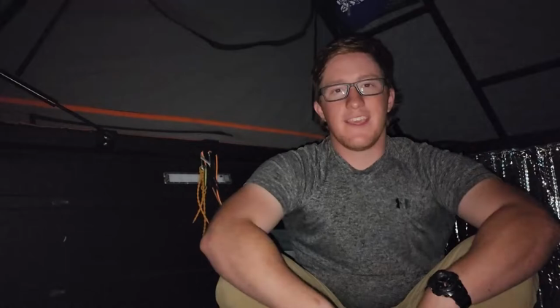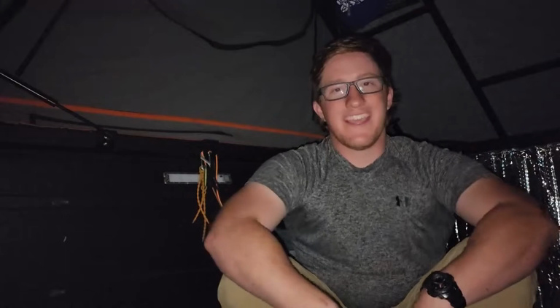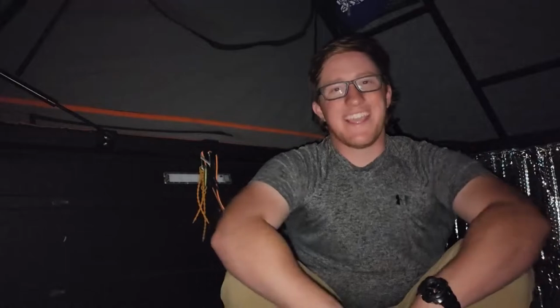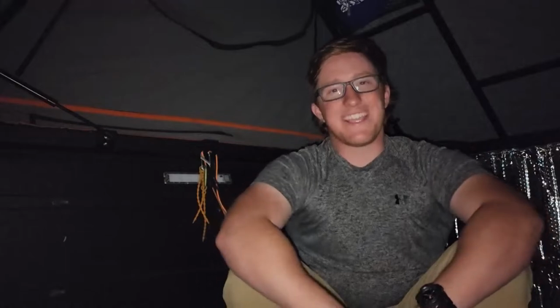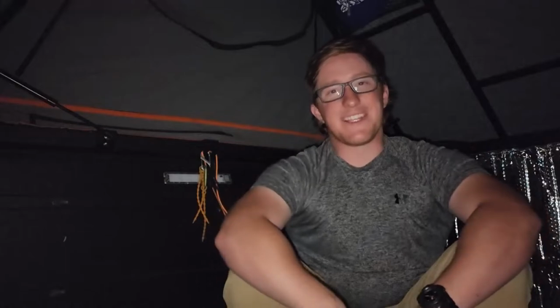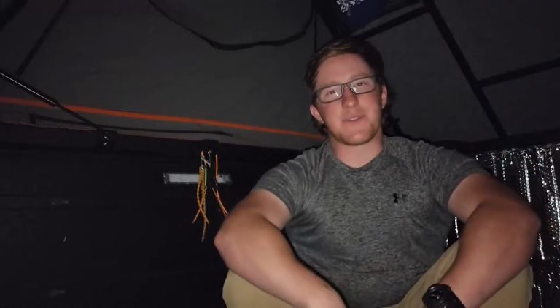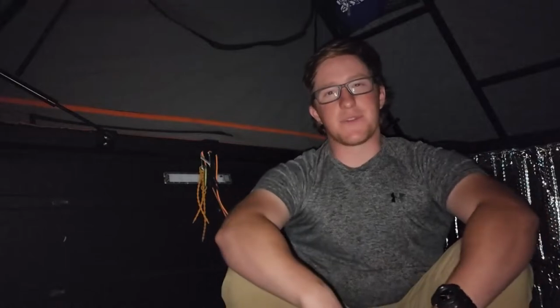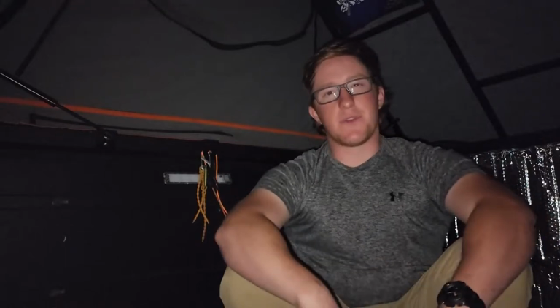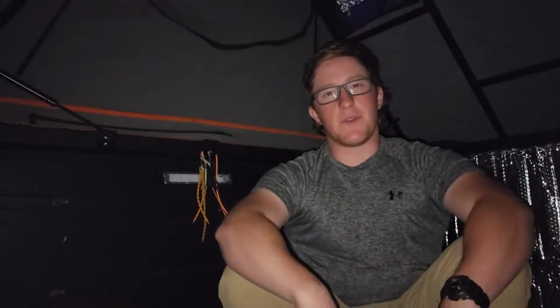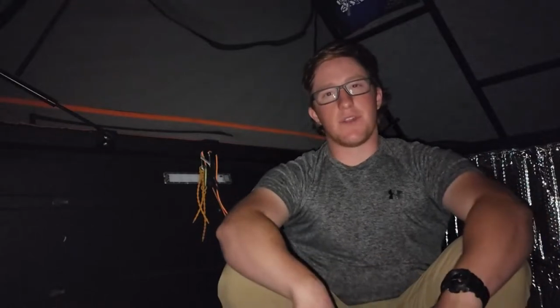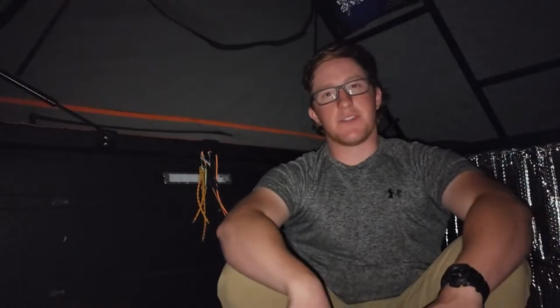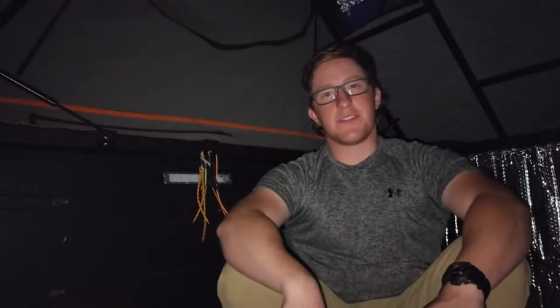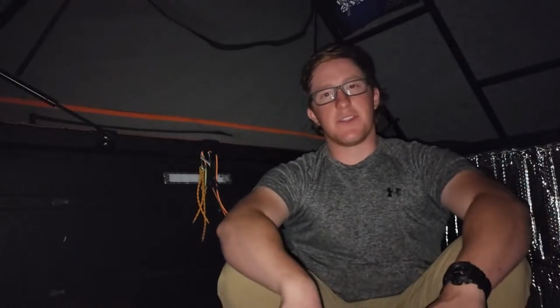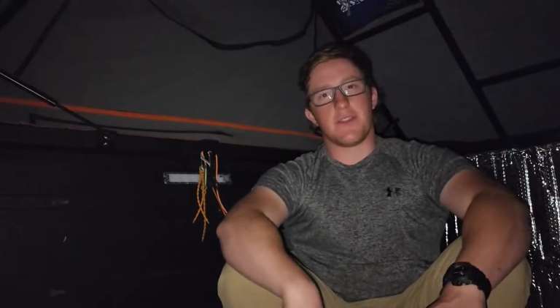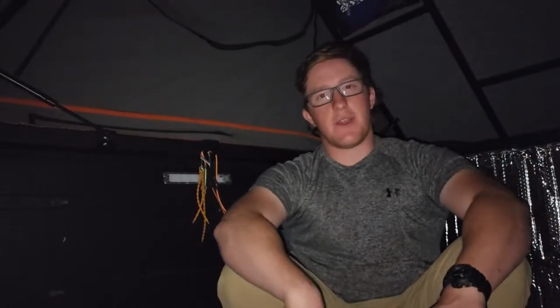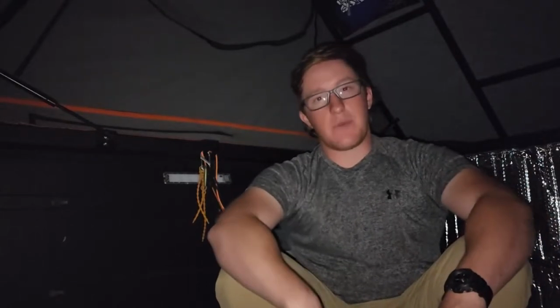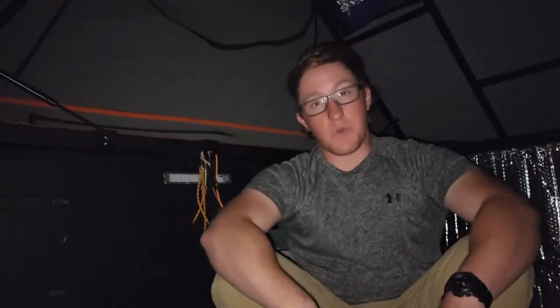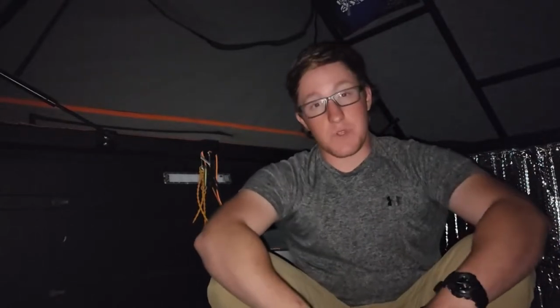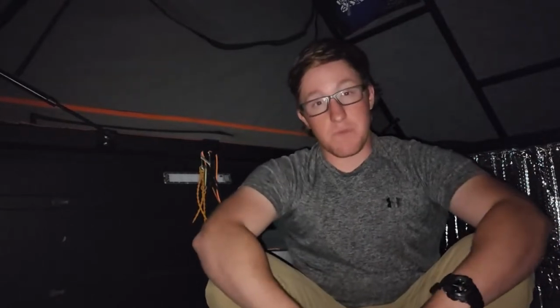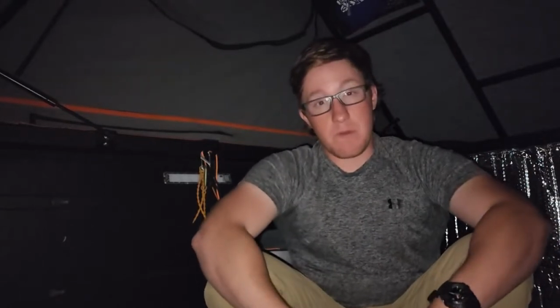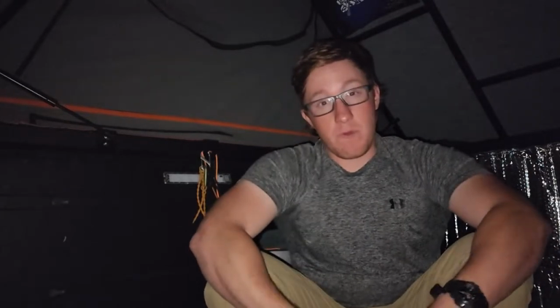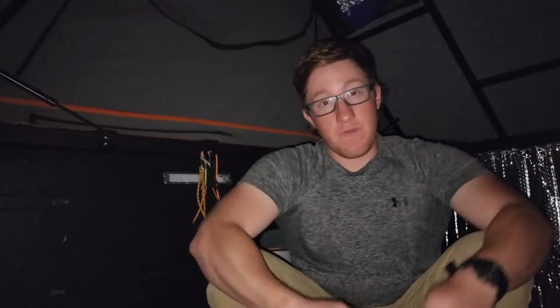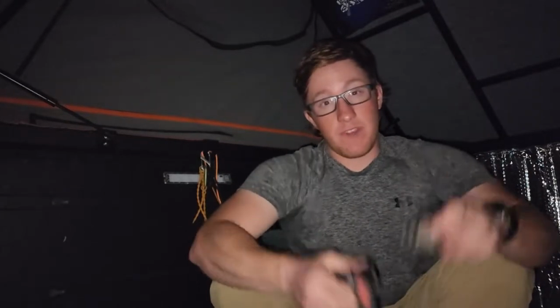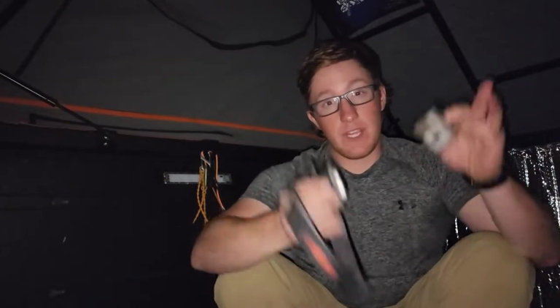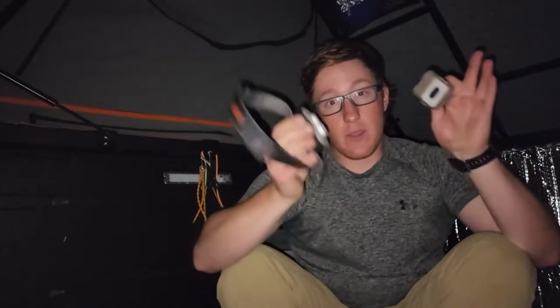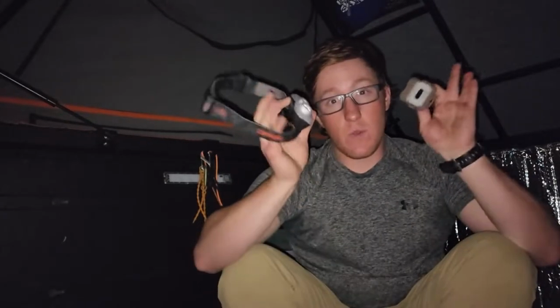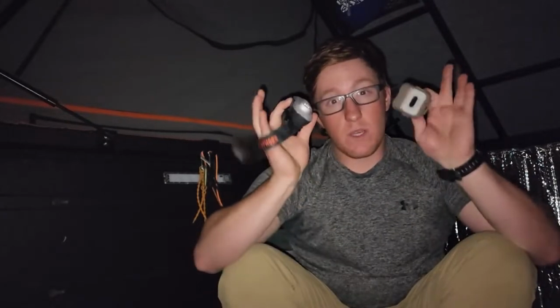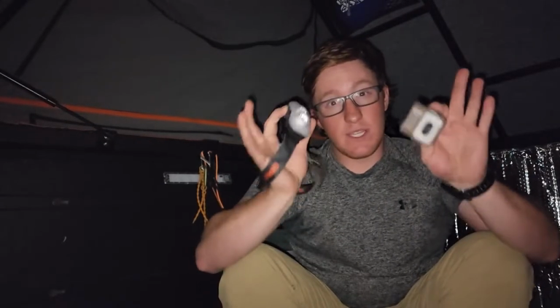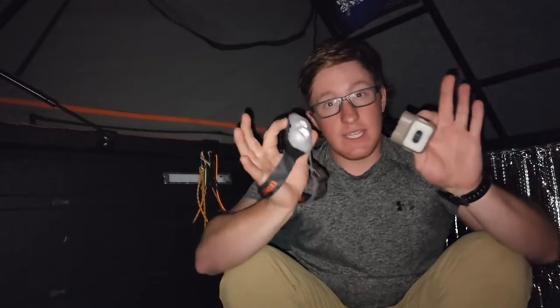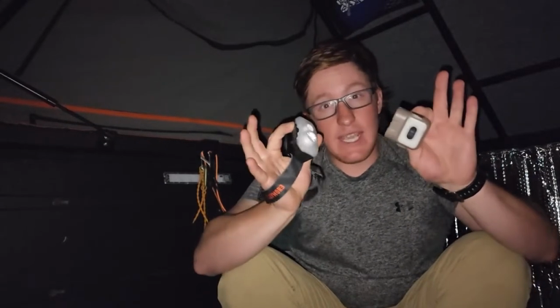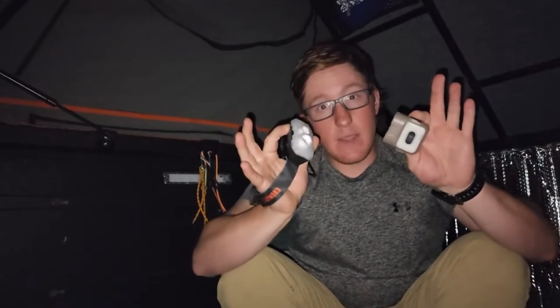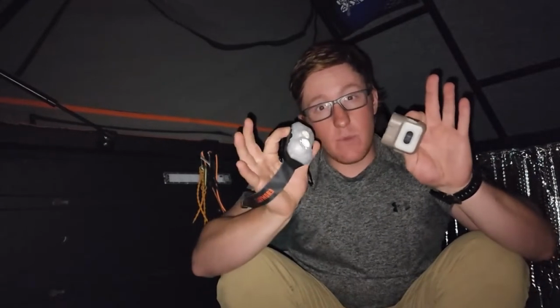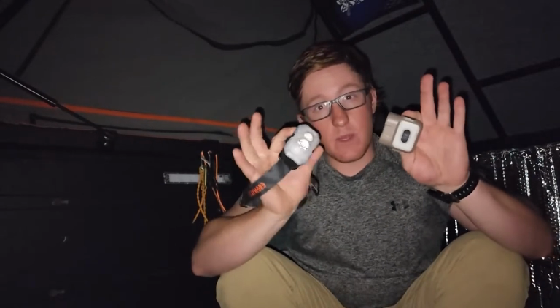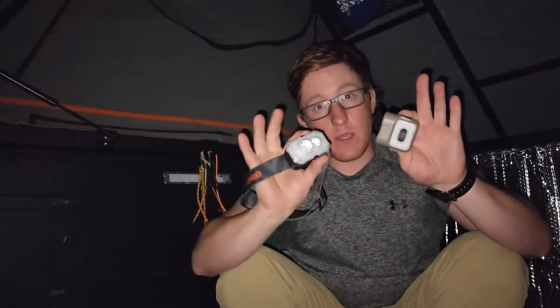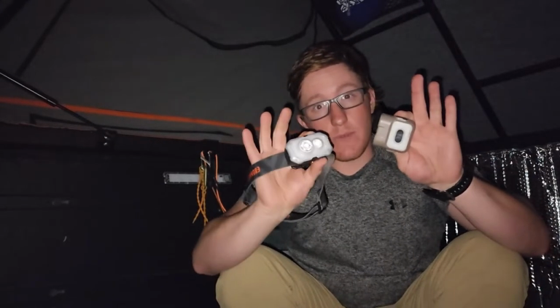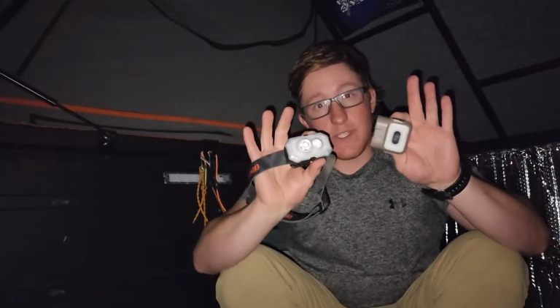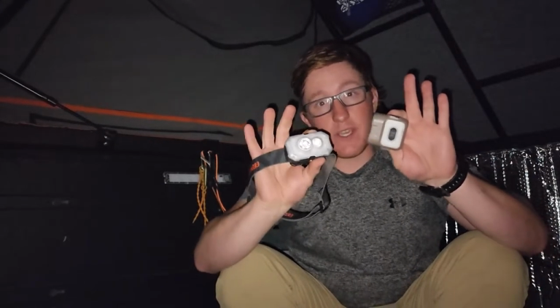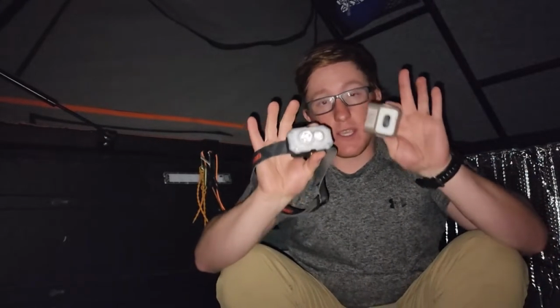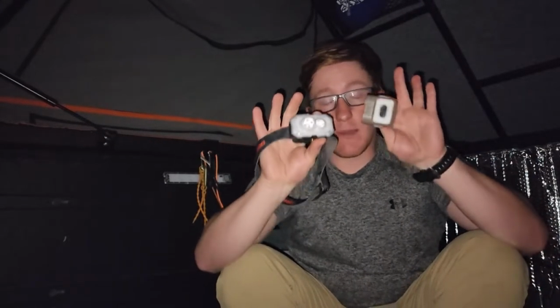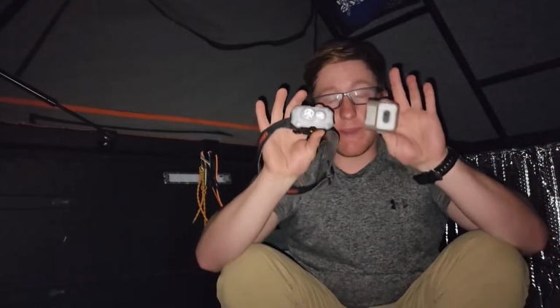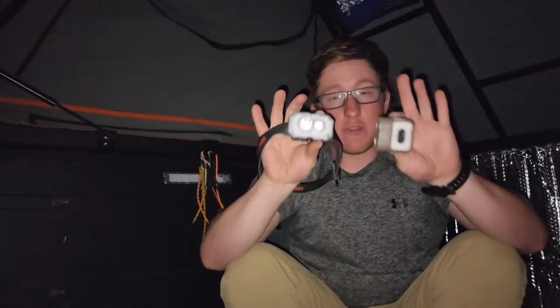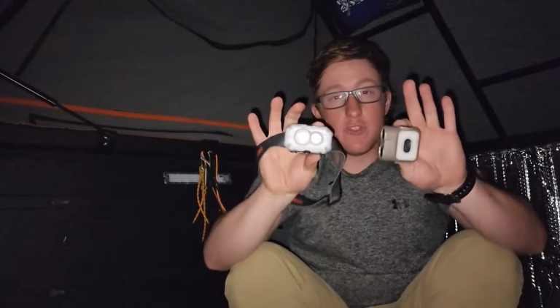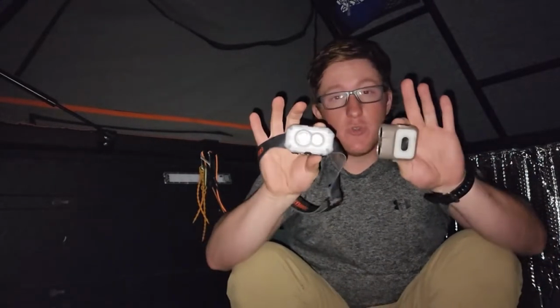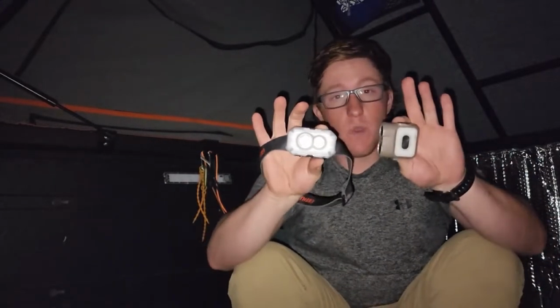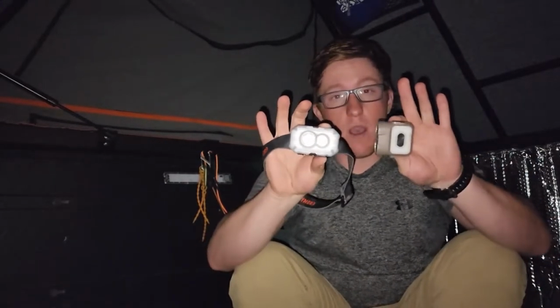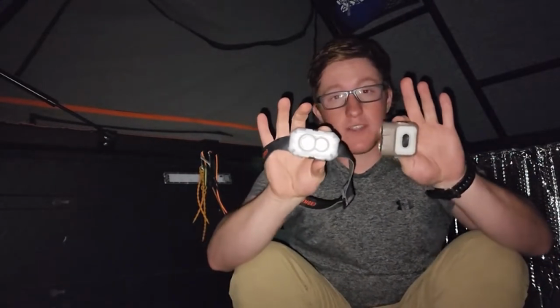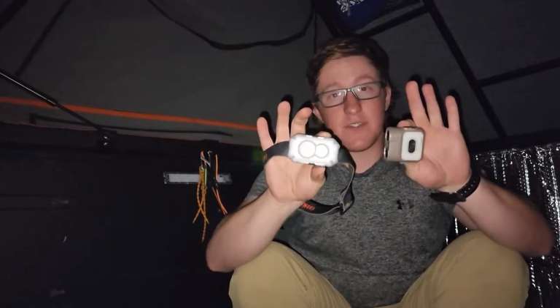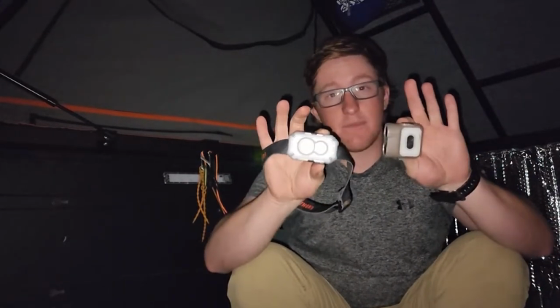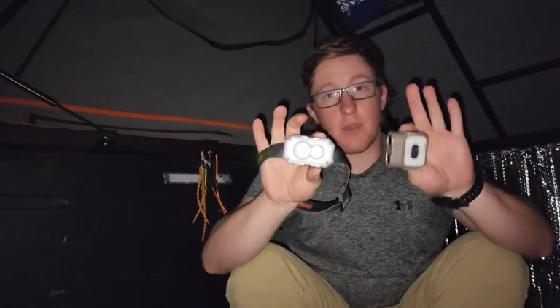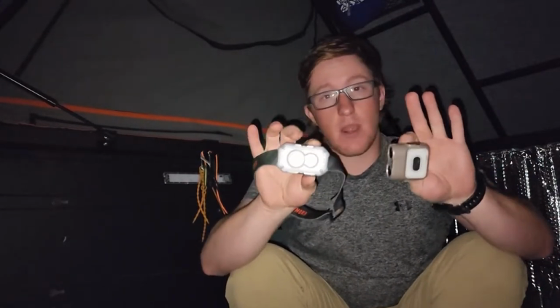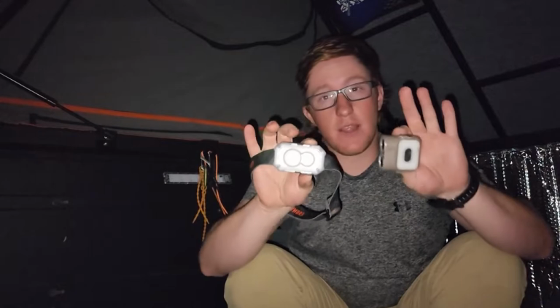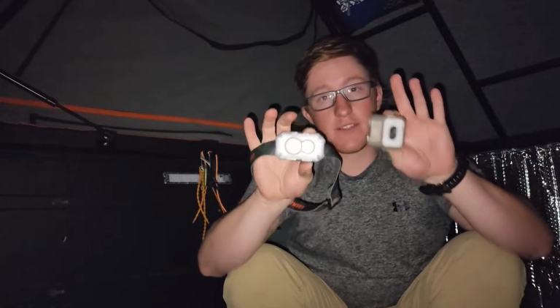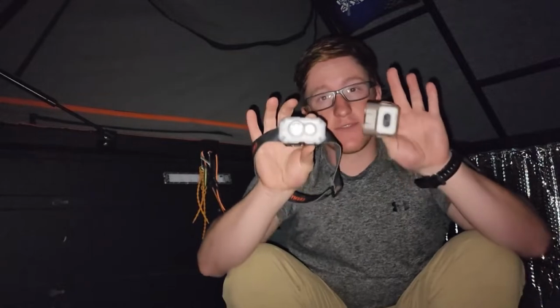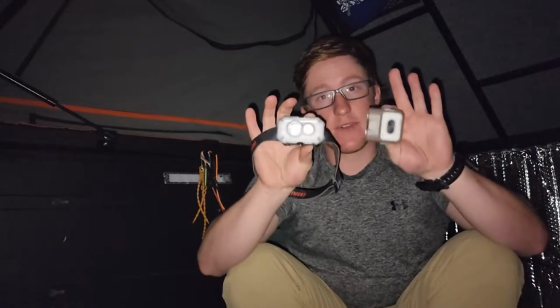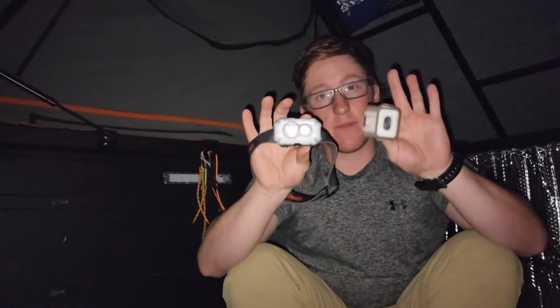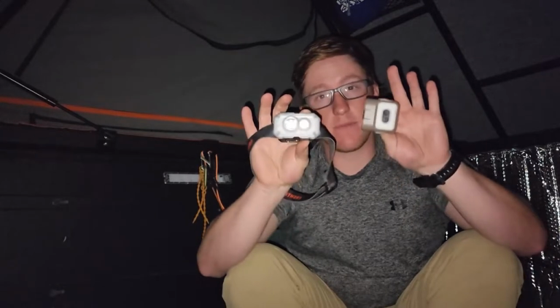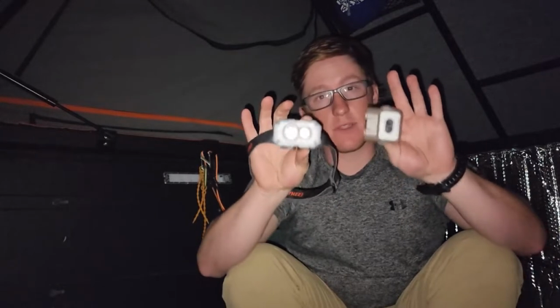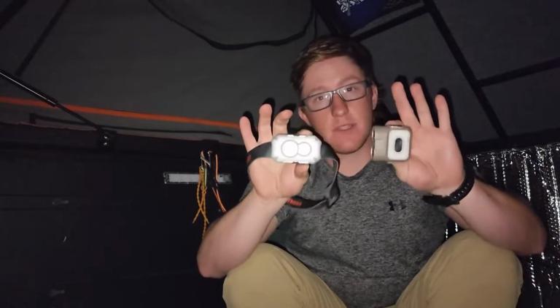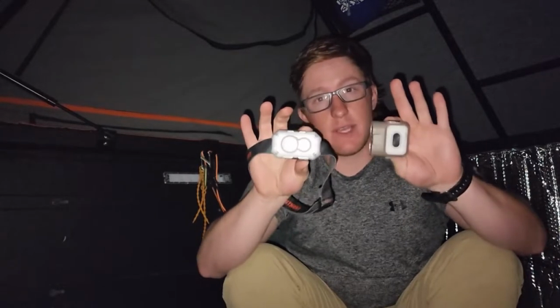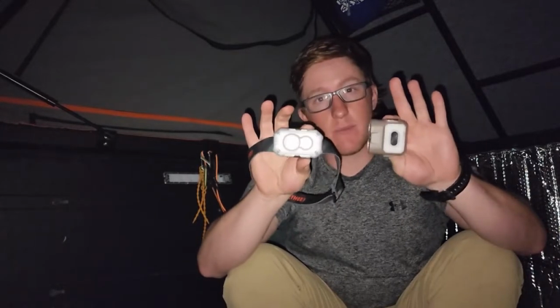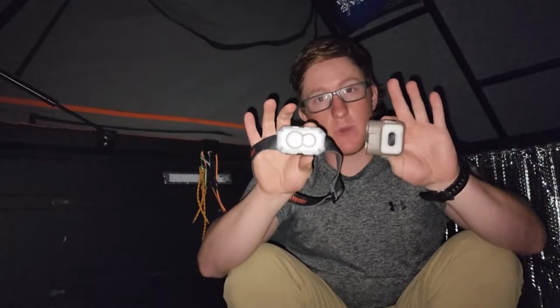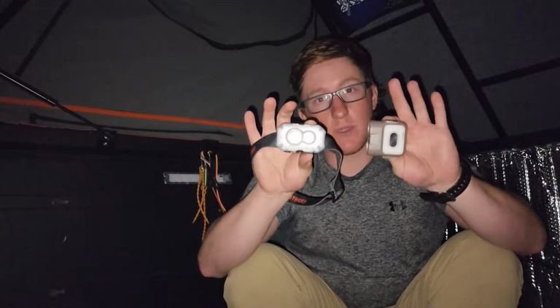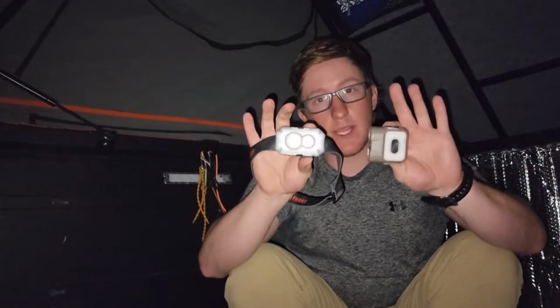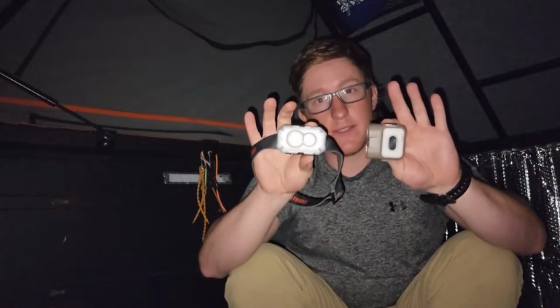Hey guys, what's going on? This is another Outdoors 101 video. Today we are going to be talking about two awesome products from Claymore Lights.